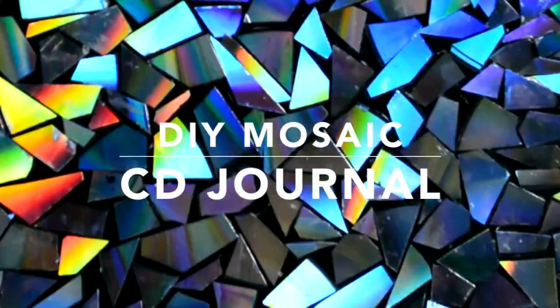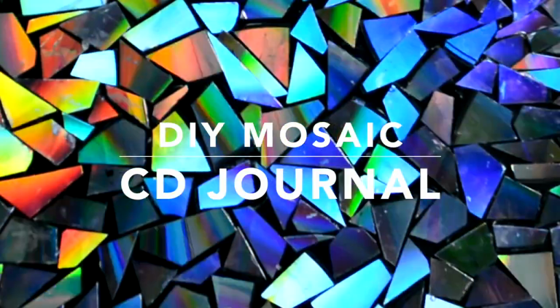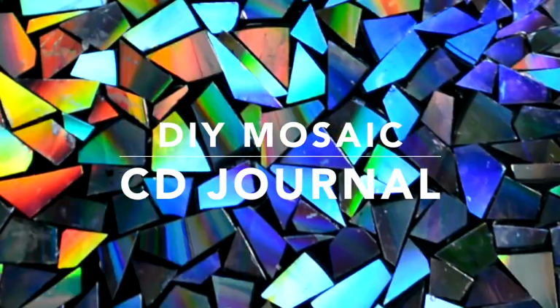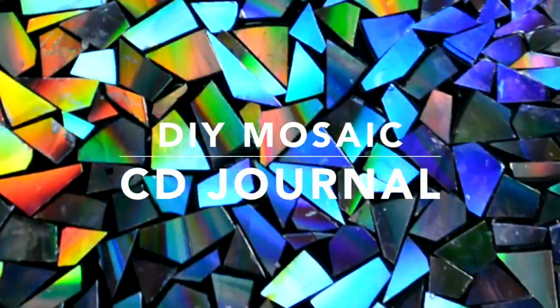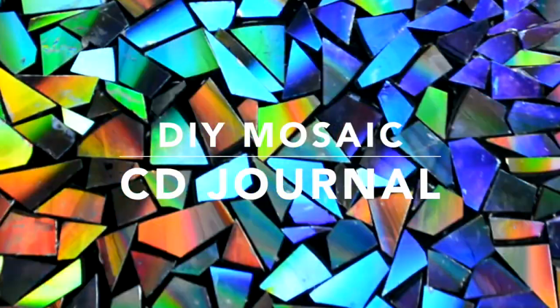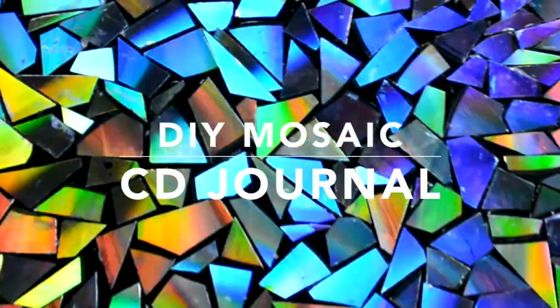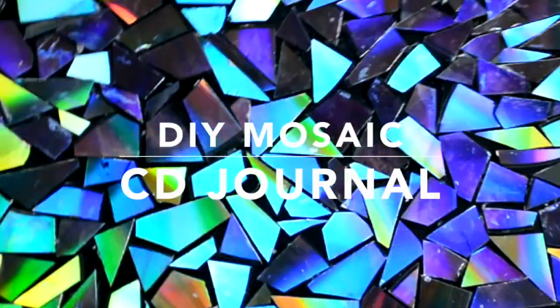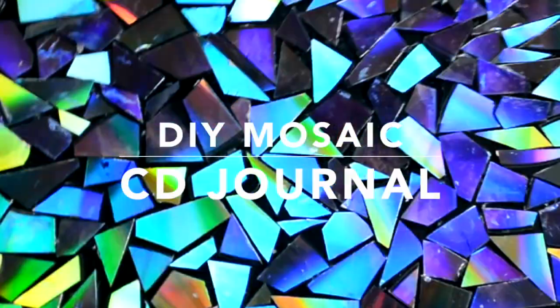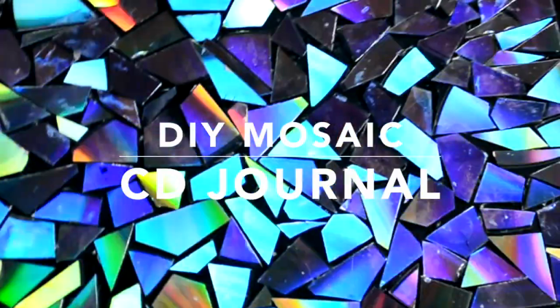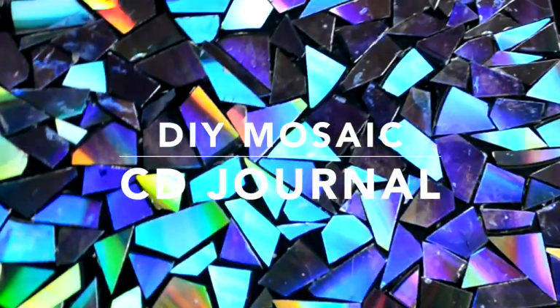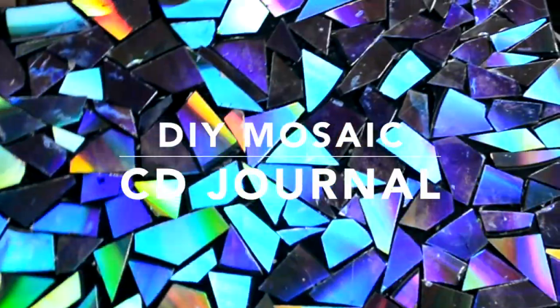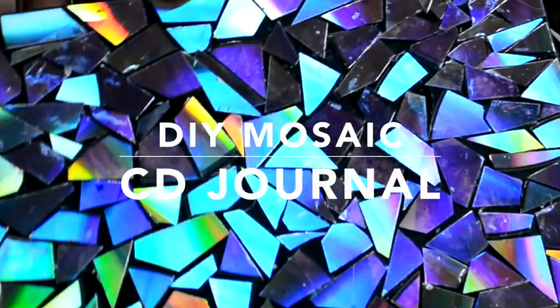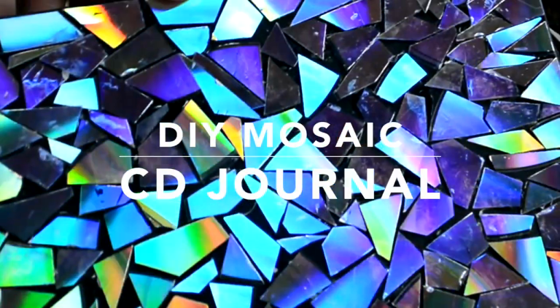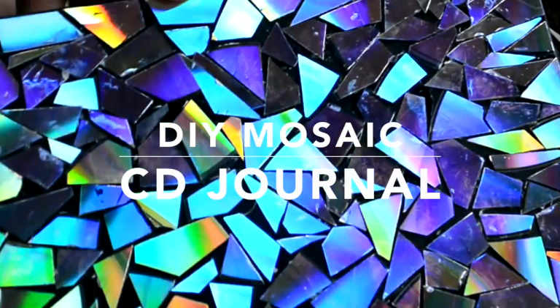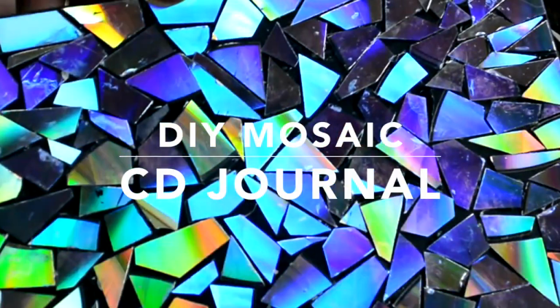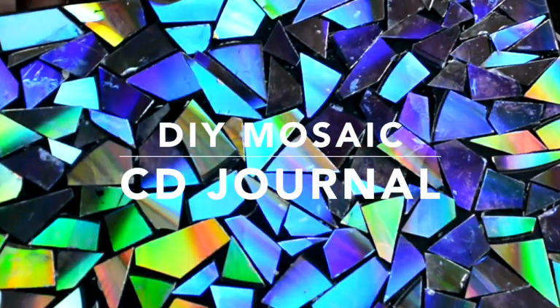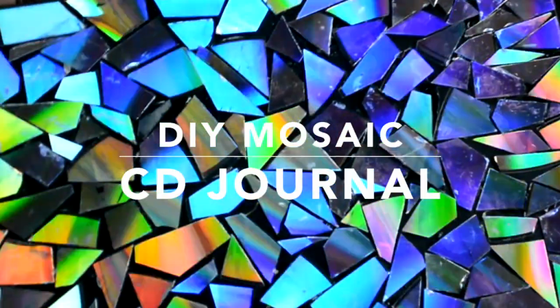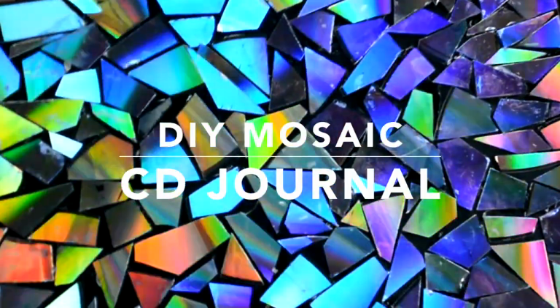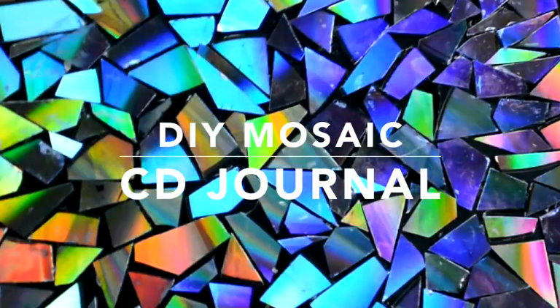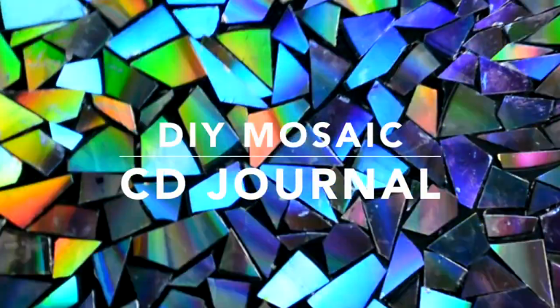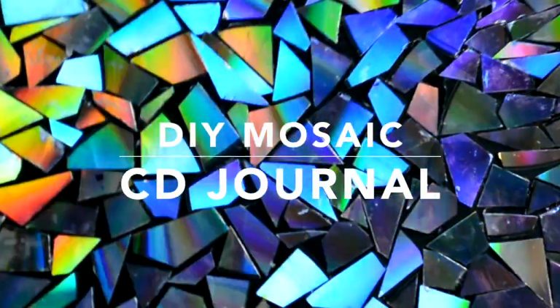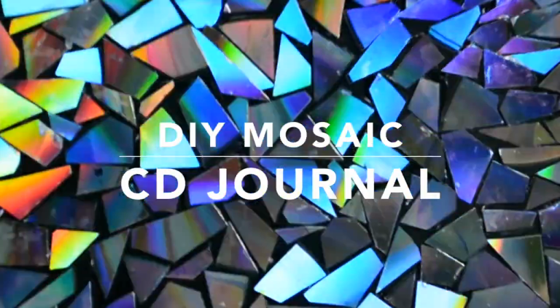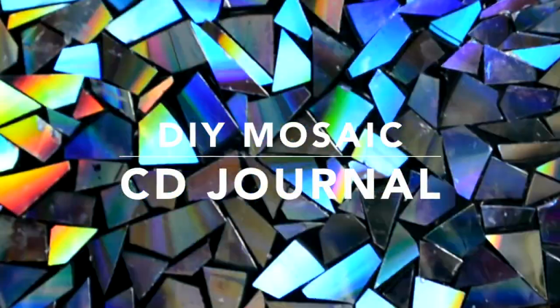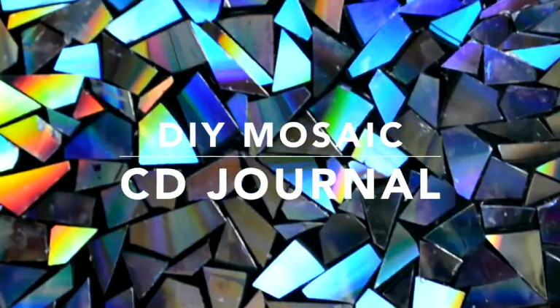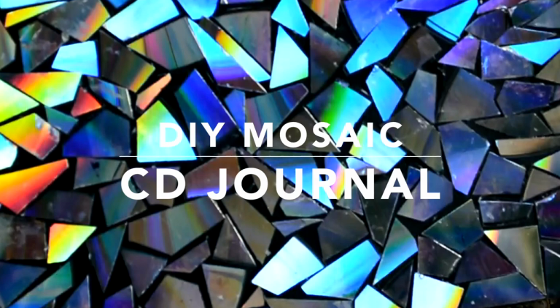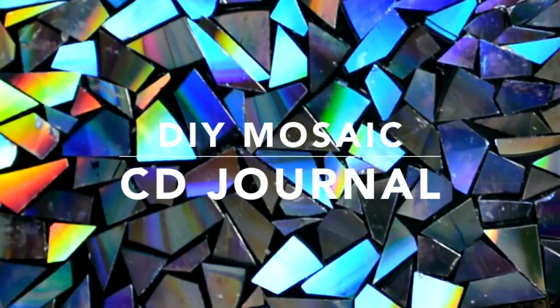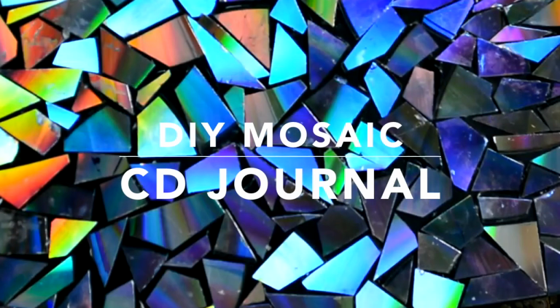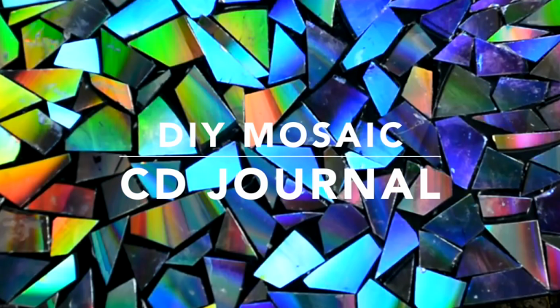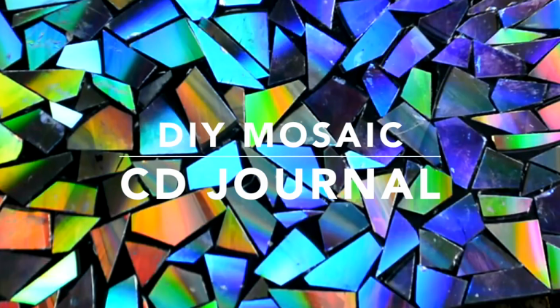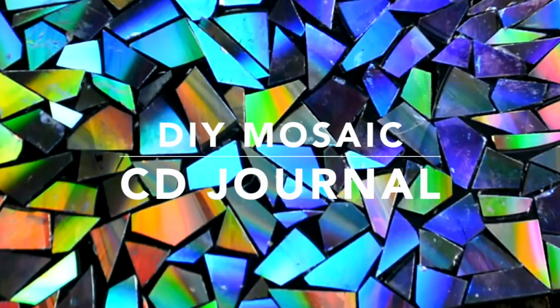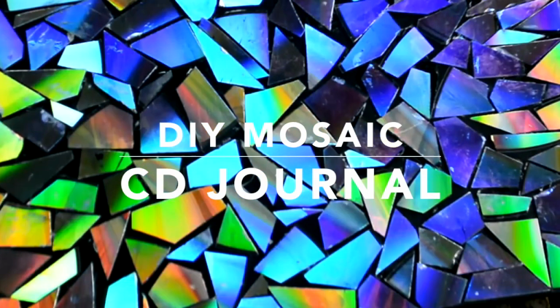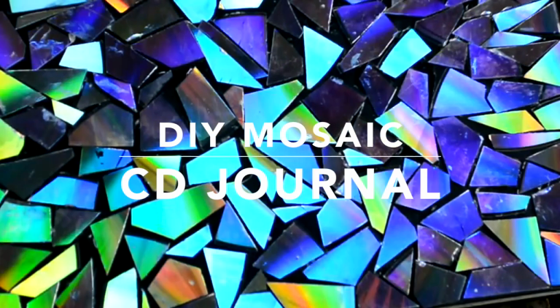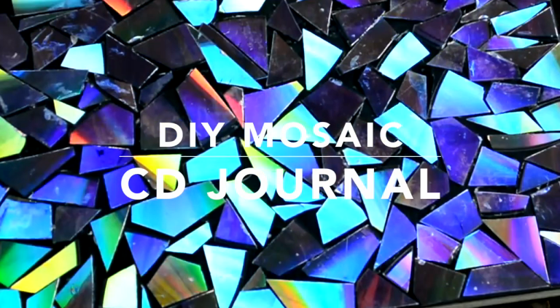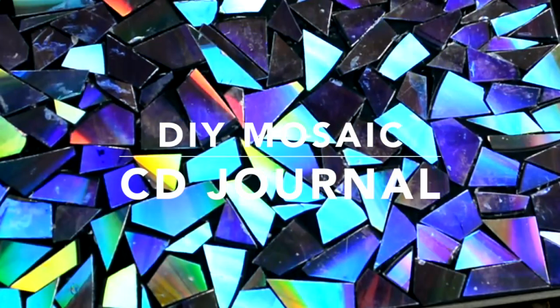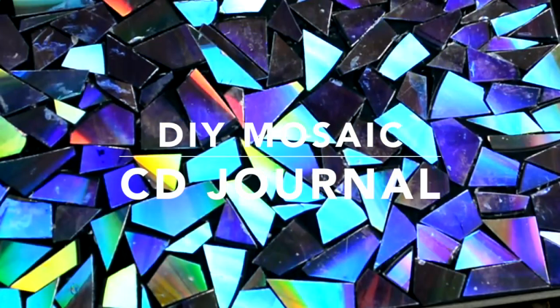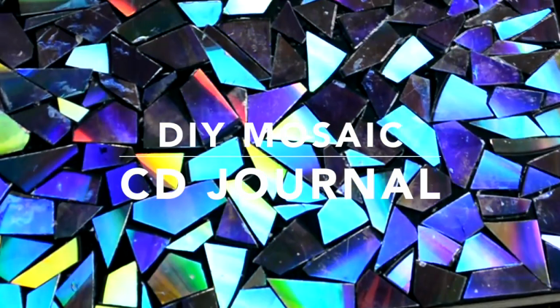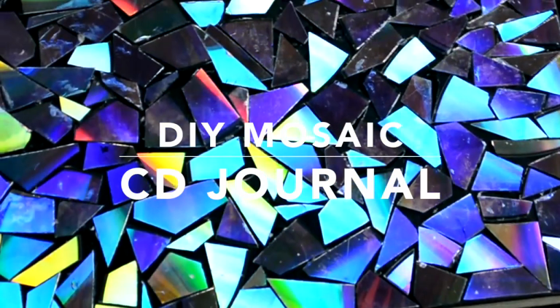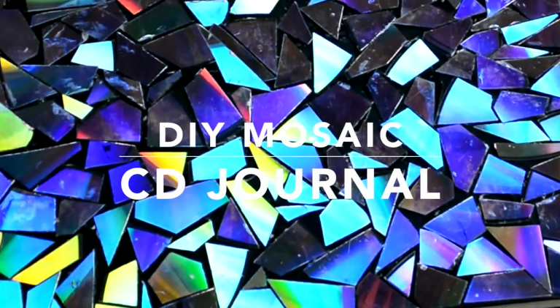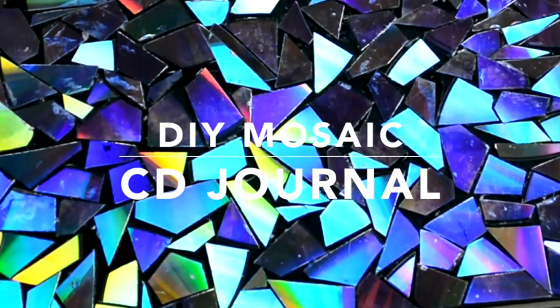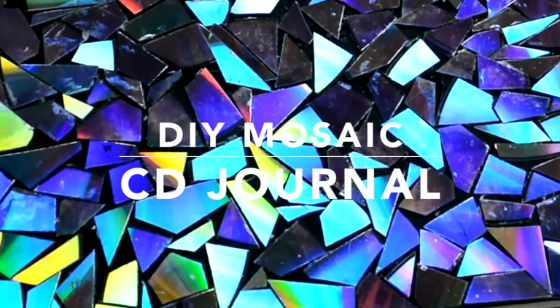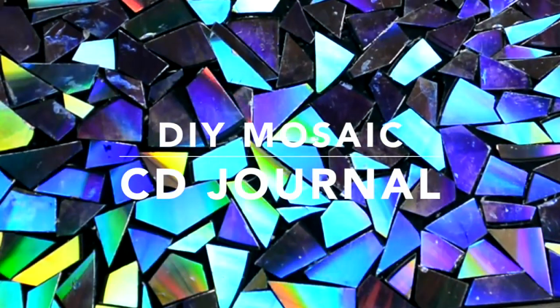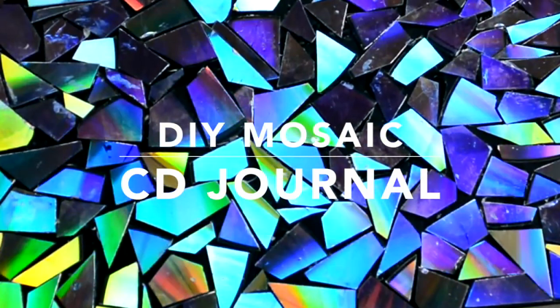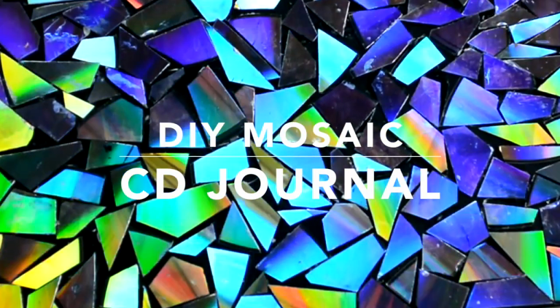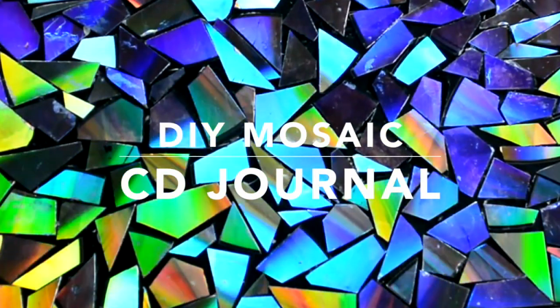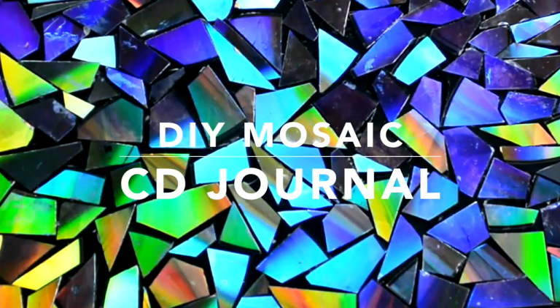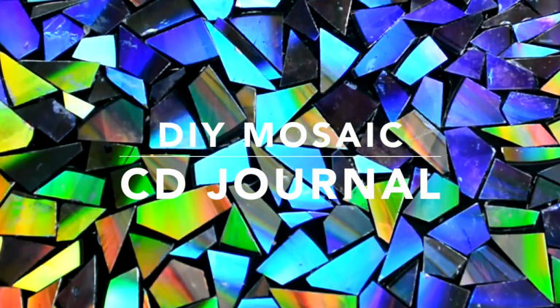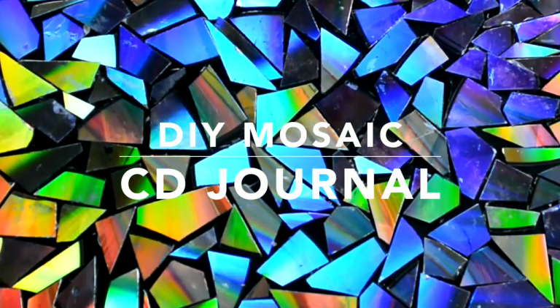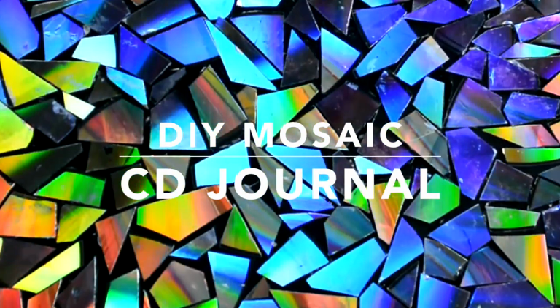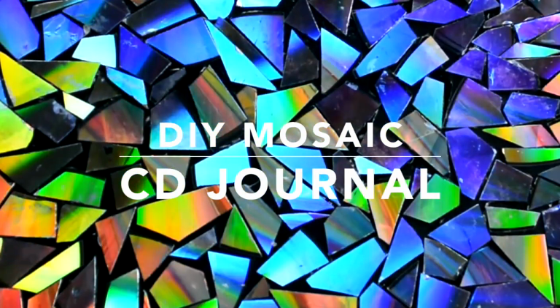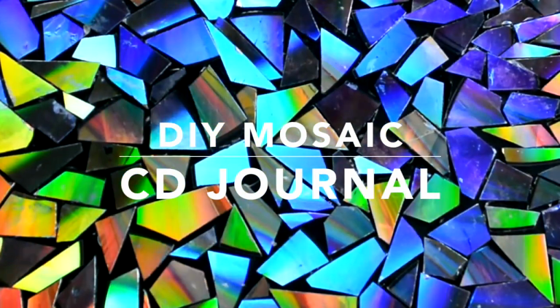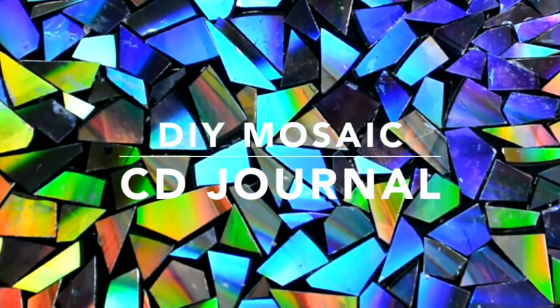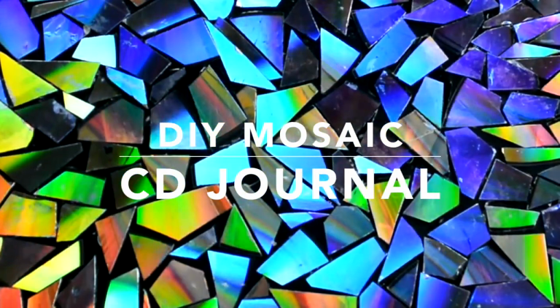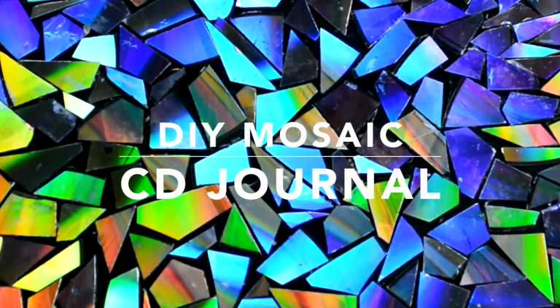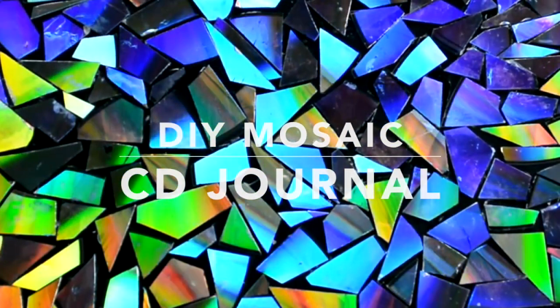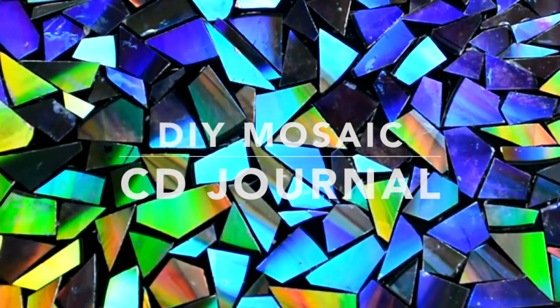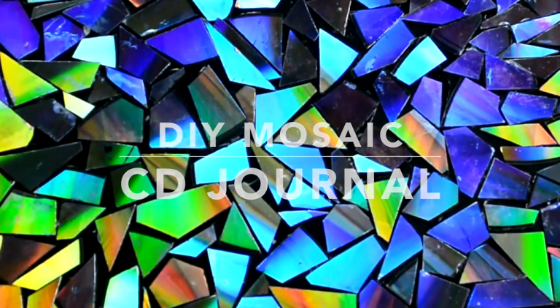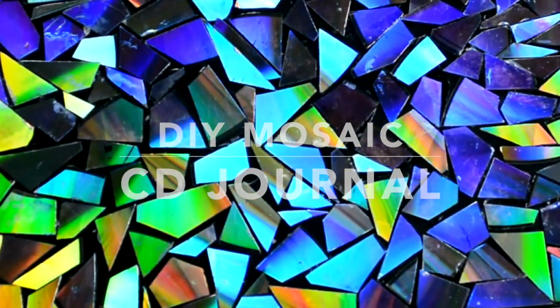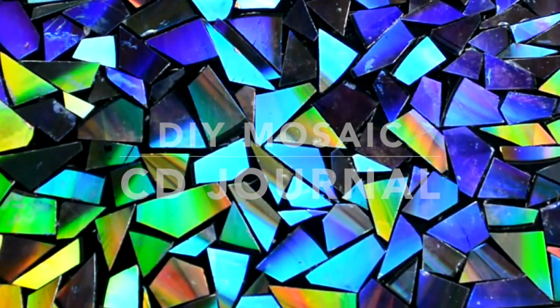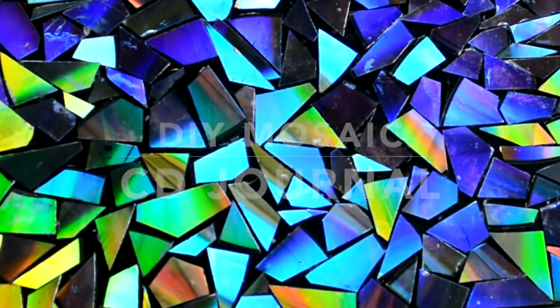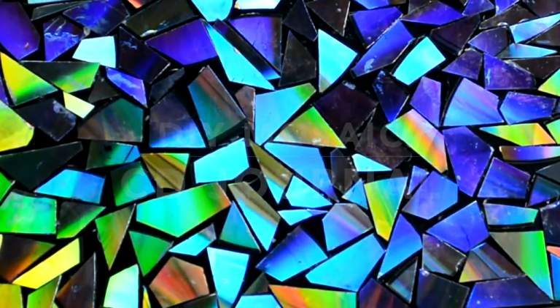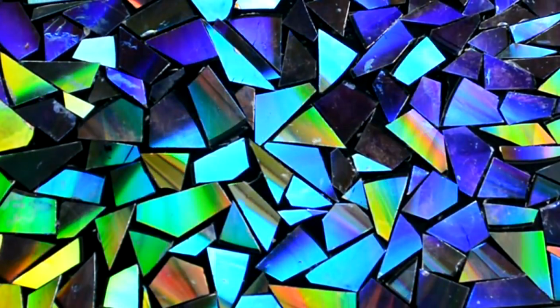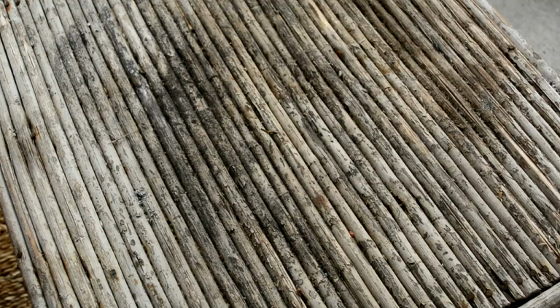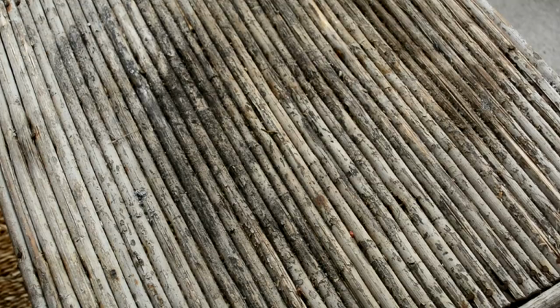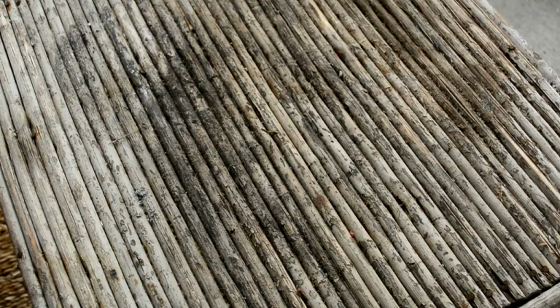Greetings and salutations everybody. If you want to learn how to make this super cool DIY CD mosaic journal, please keep on watching.